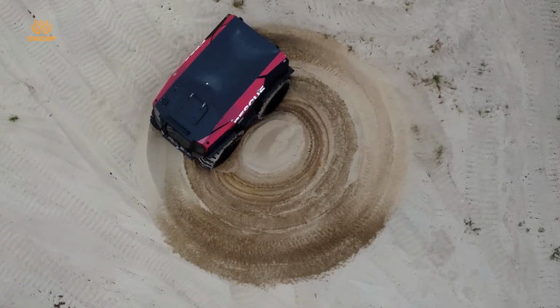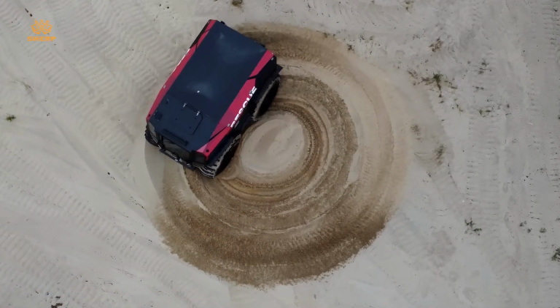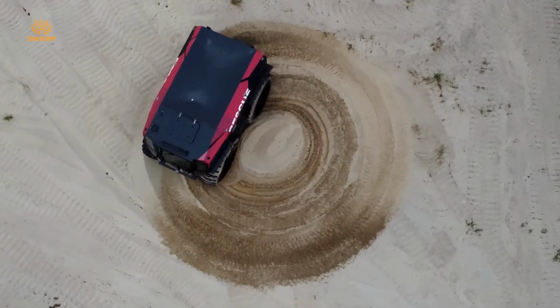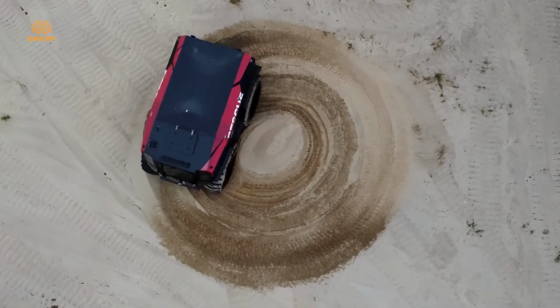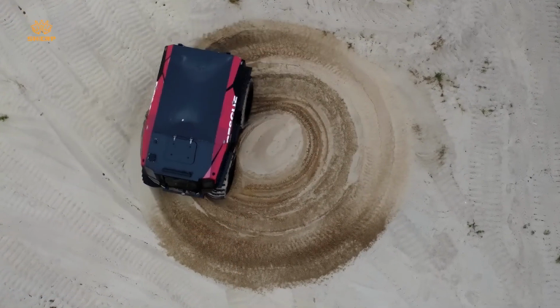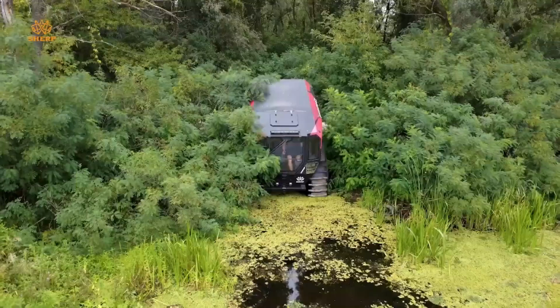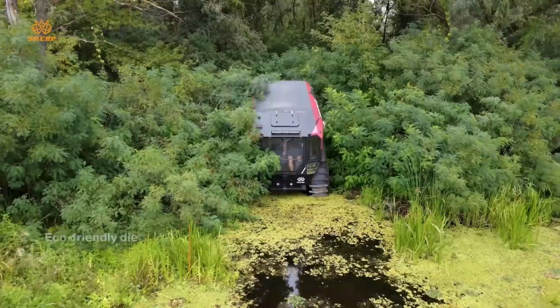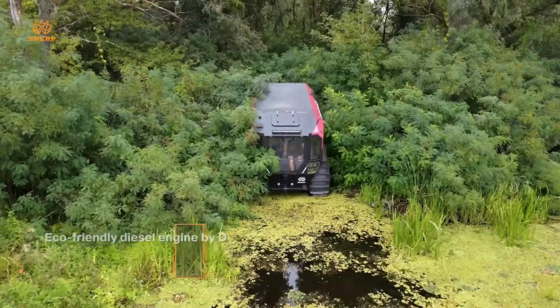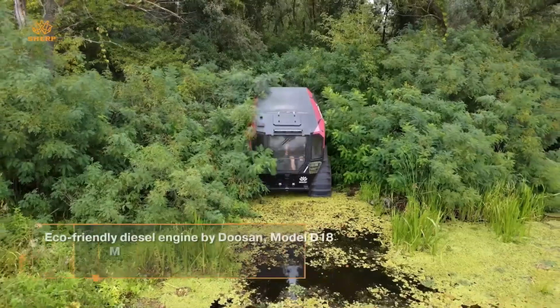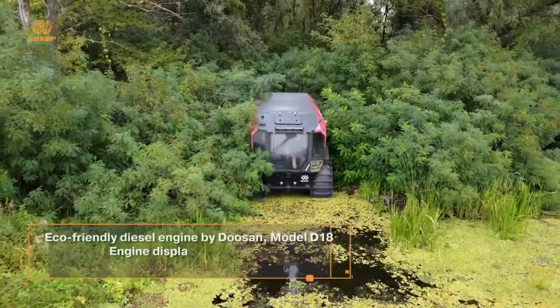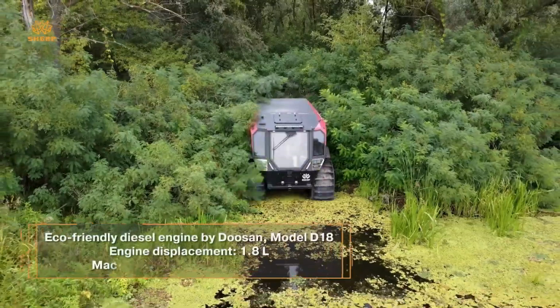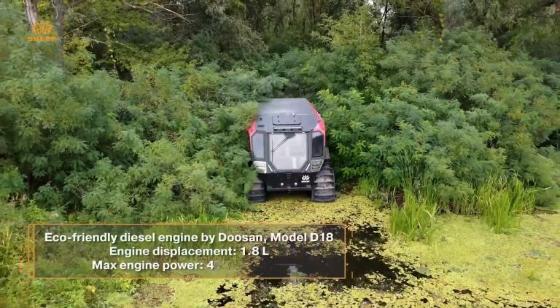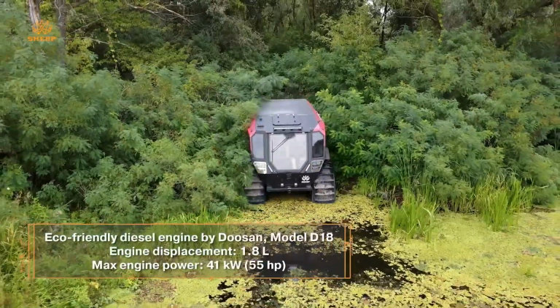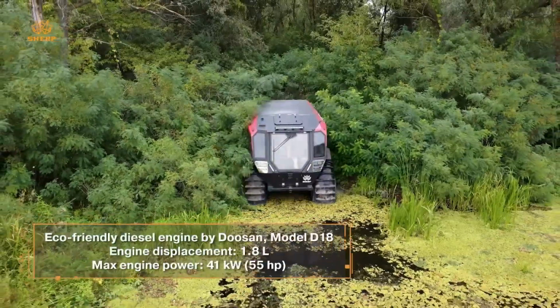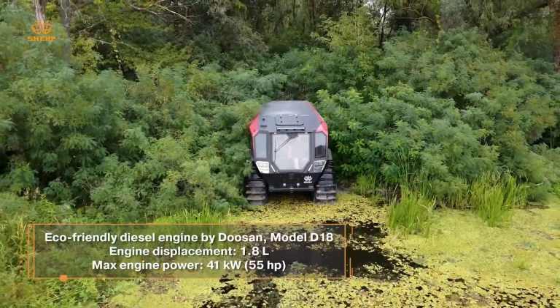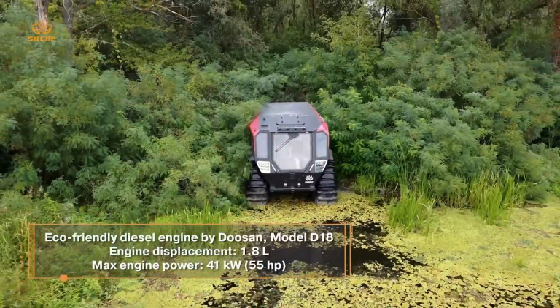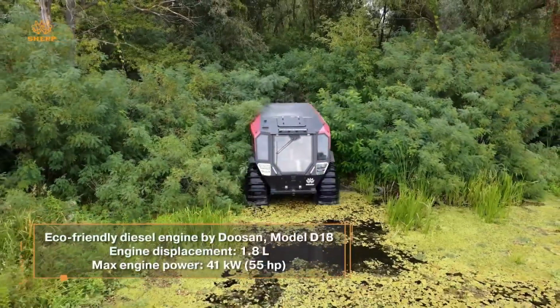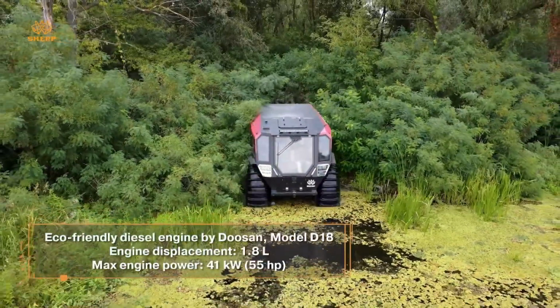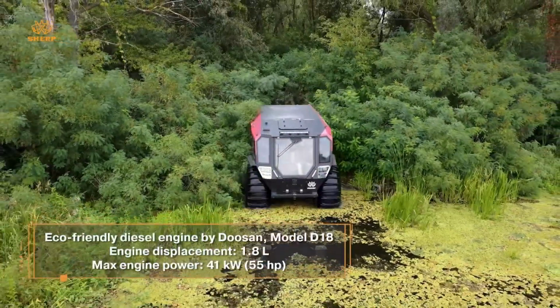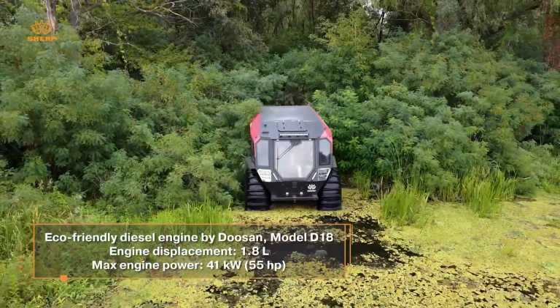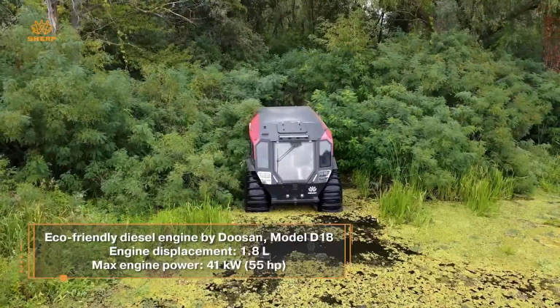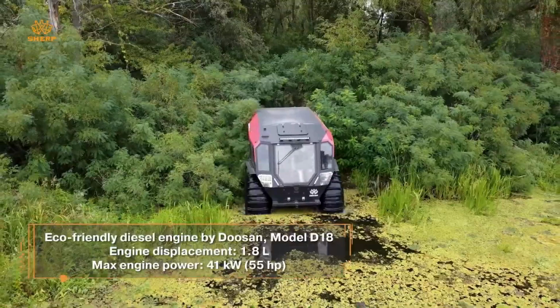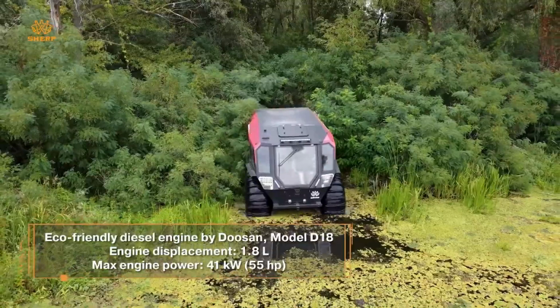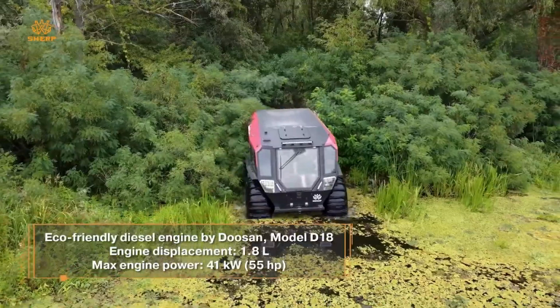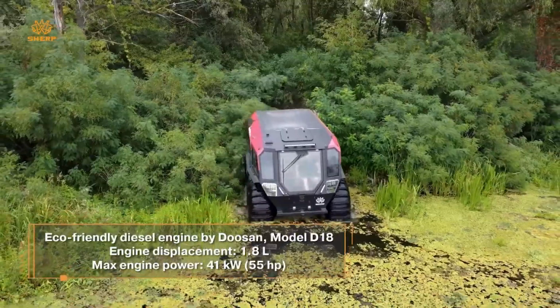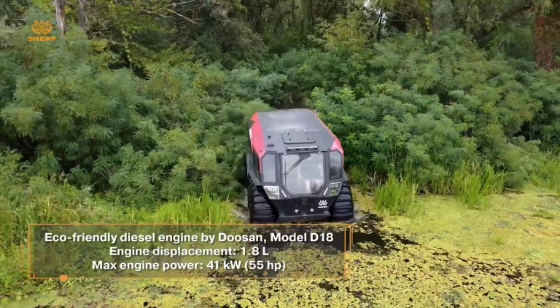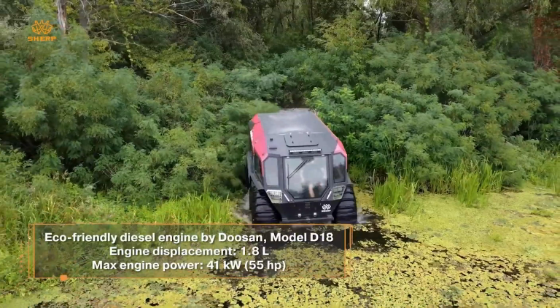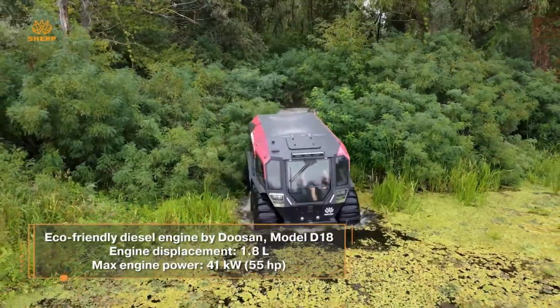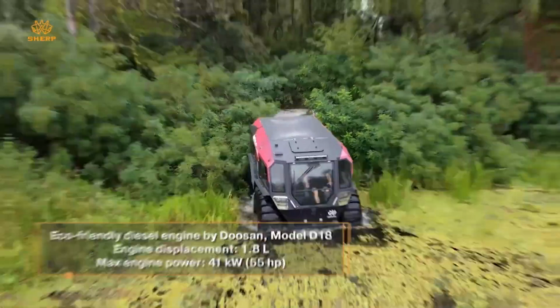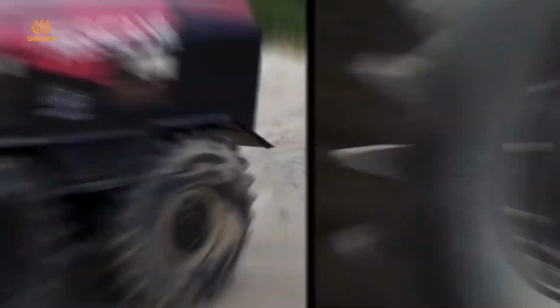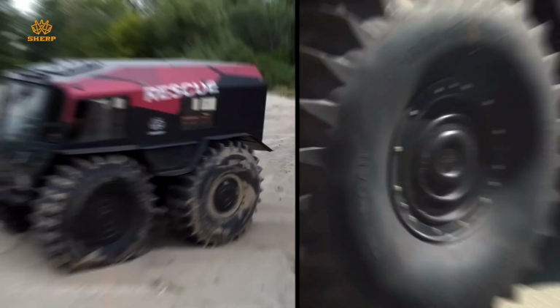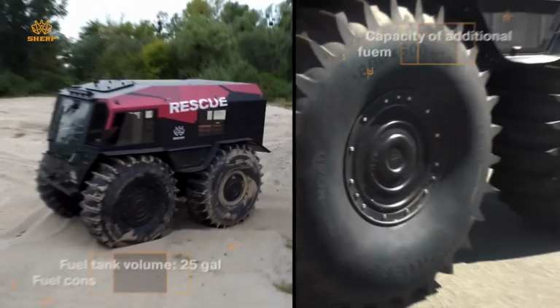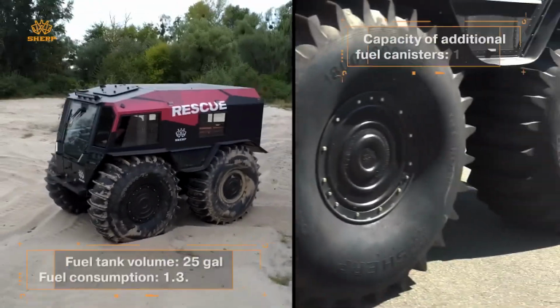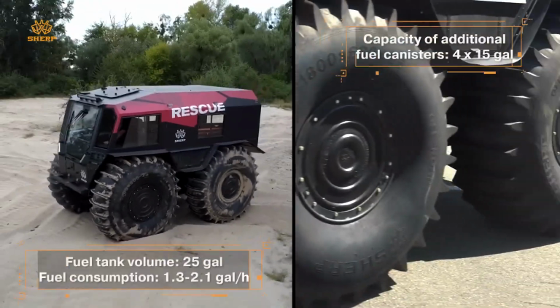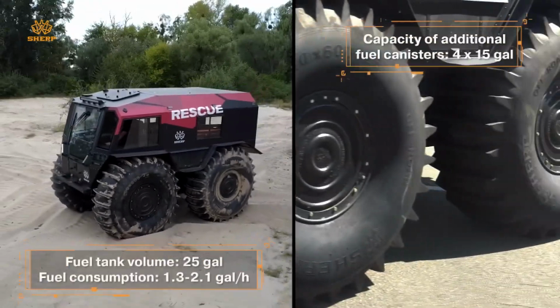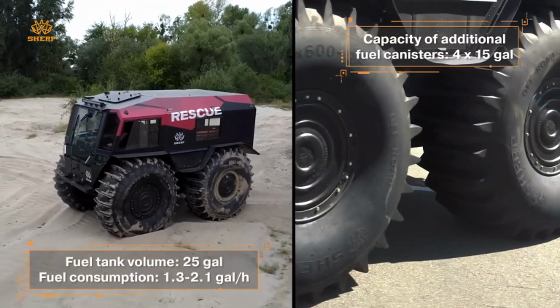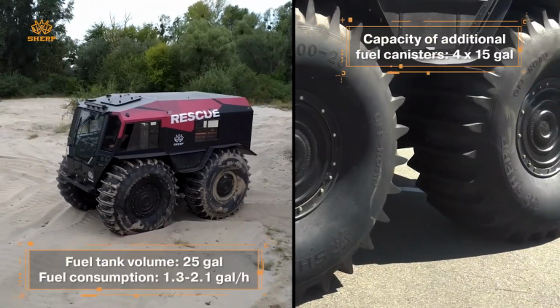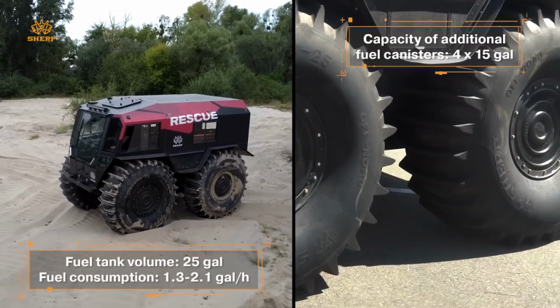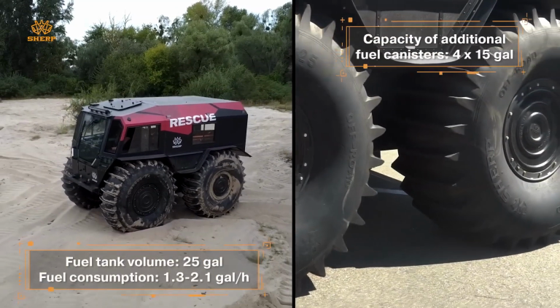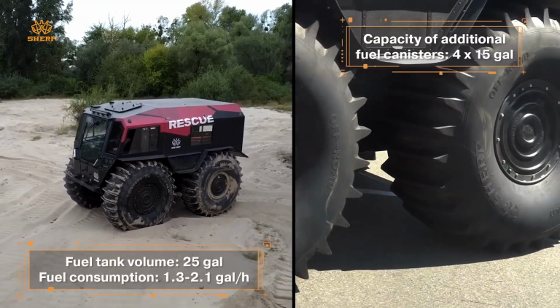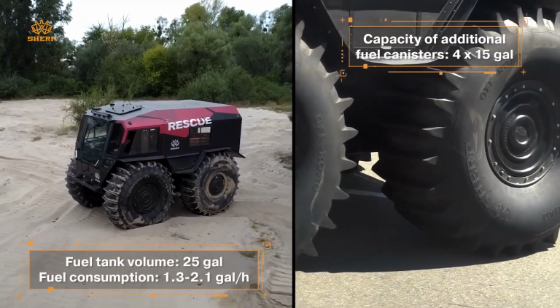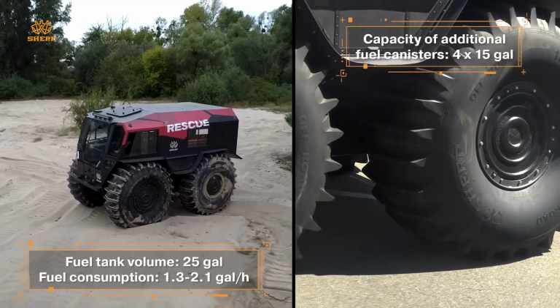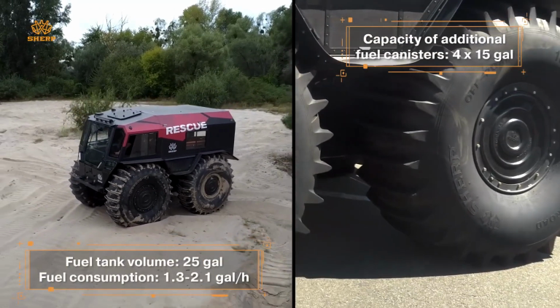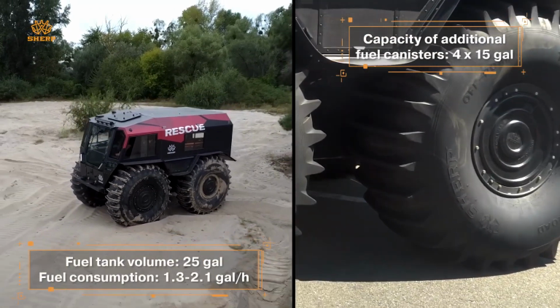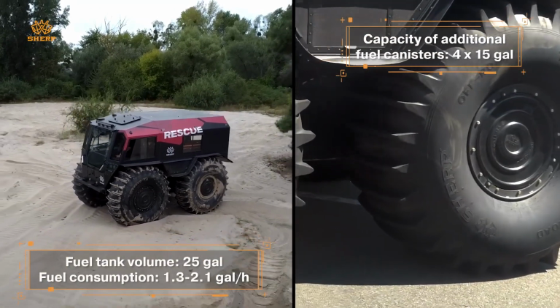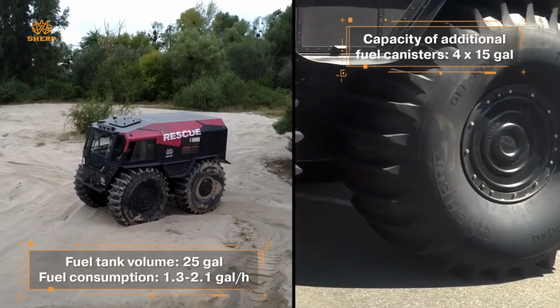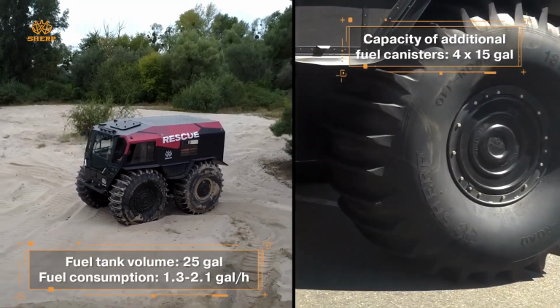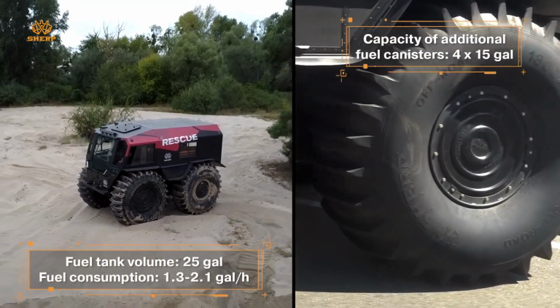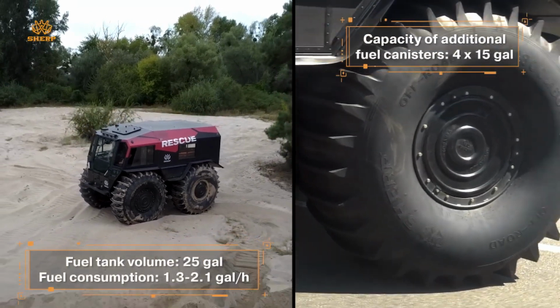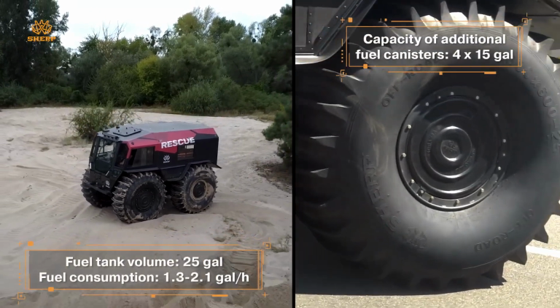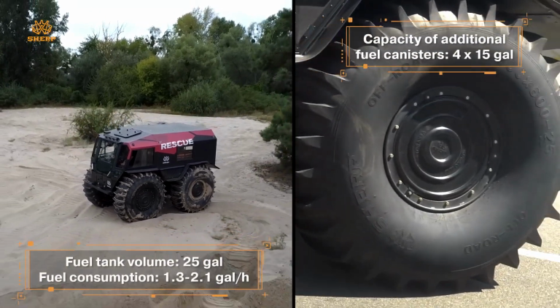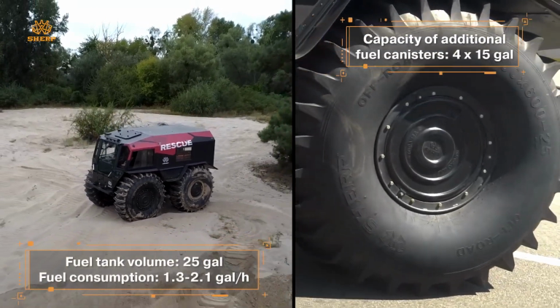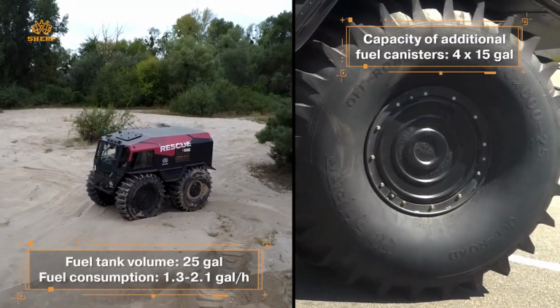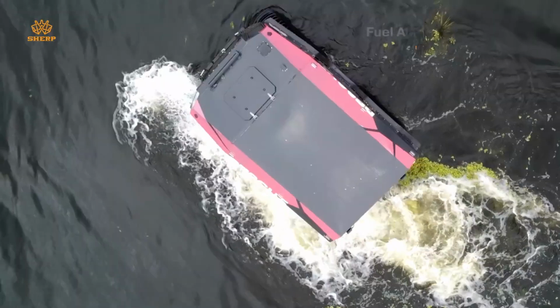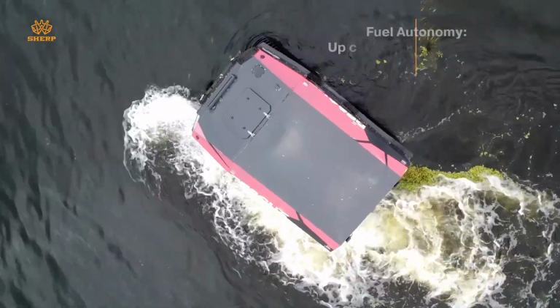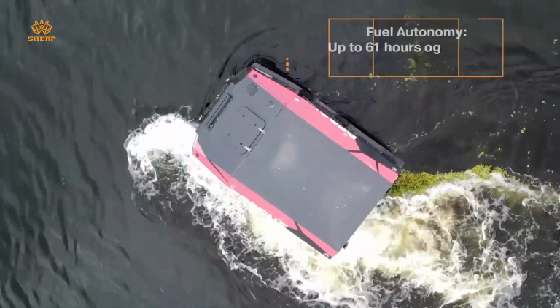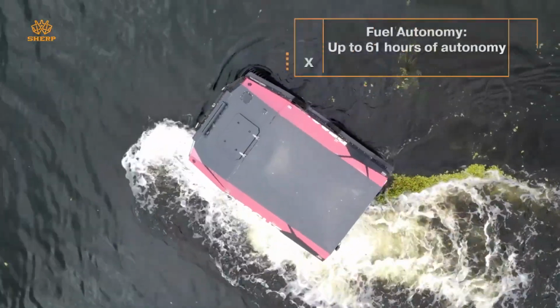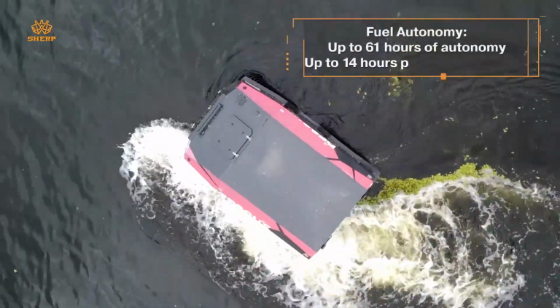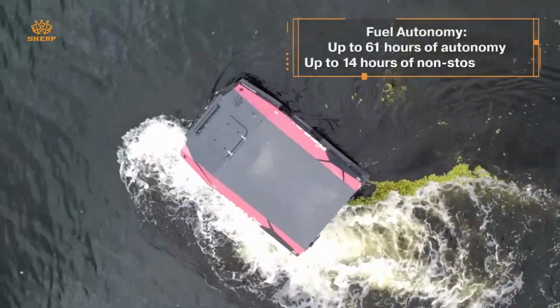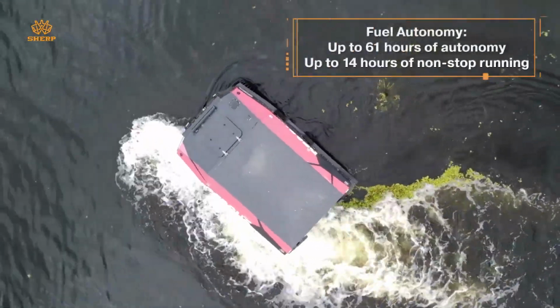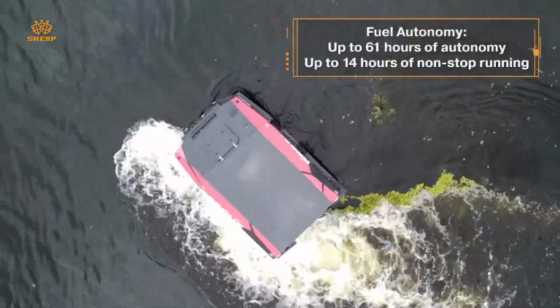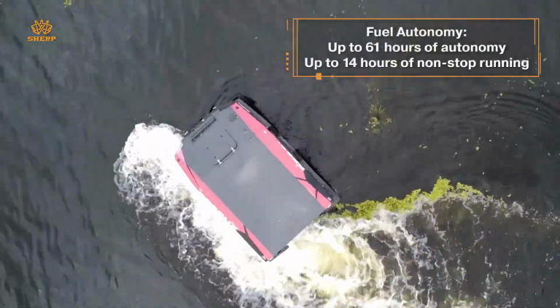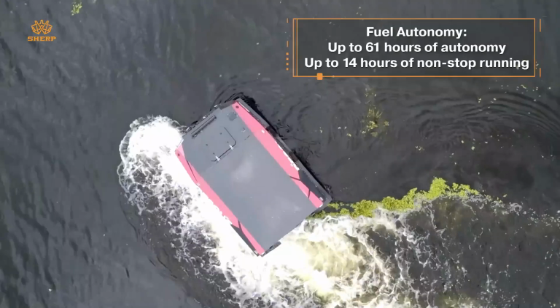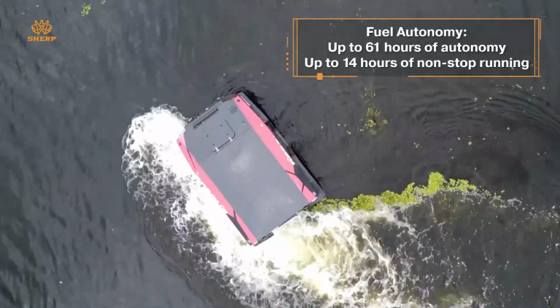The Sherp's unique design allows it to keep moving even if one of its tires is punctured. Whether in the Arctic, jungles, or deserts, the Sherp ATV is built to go where no other vehicle can.